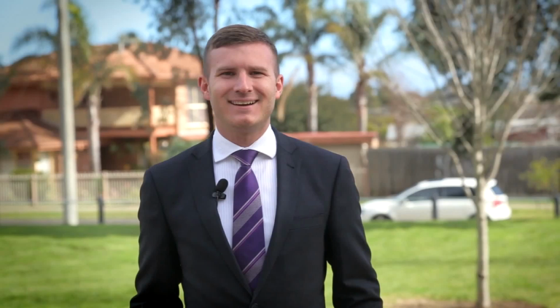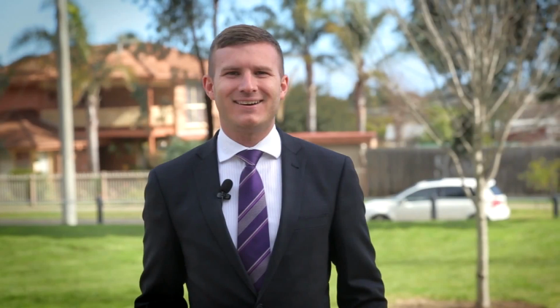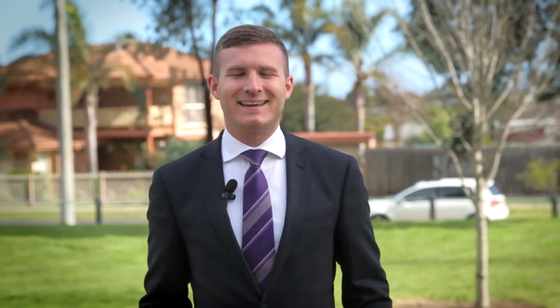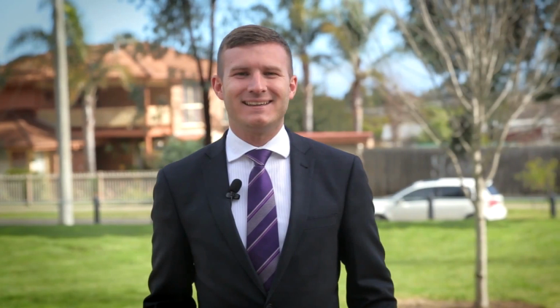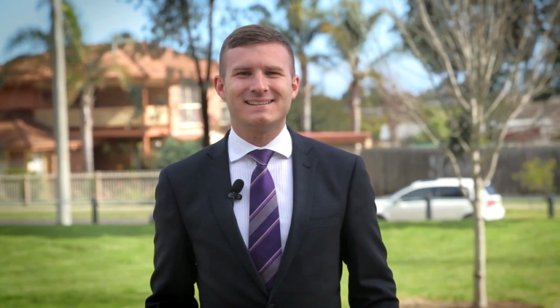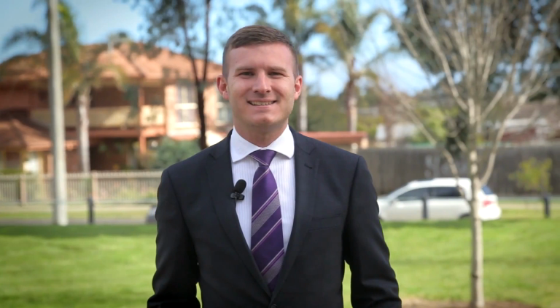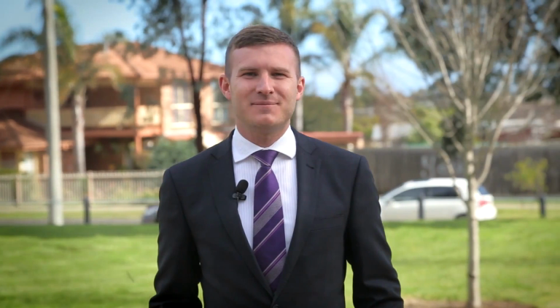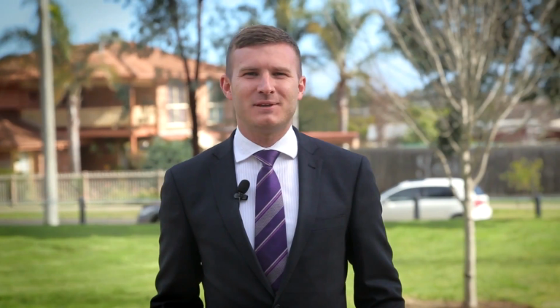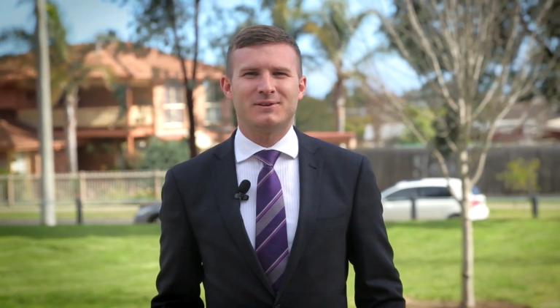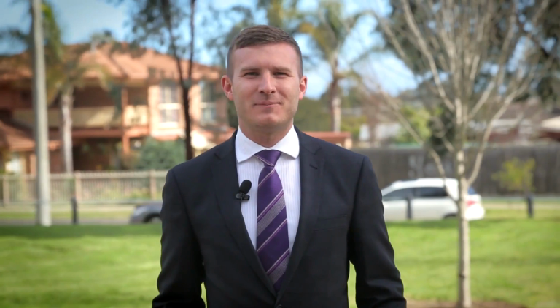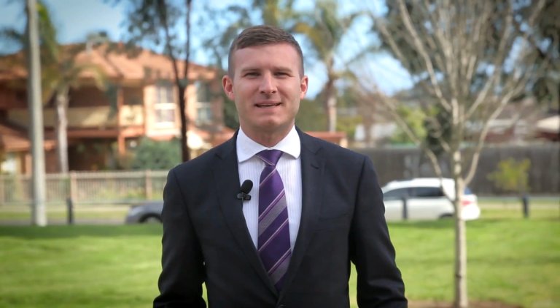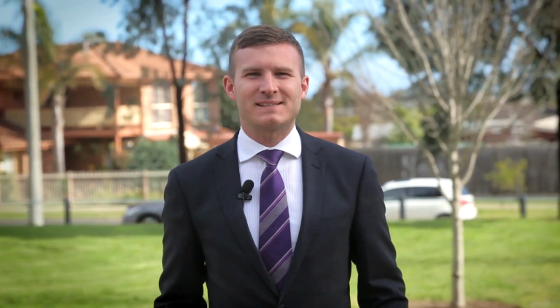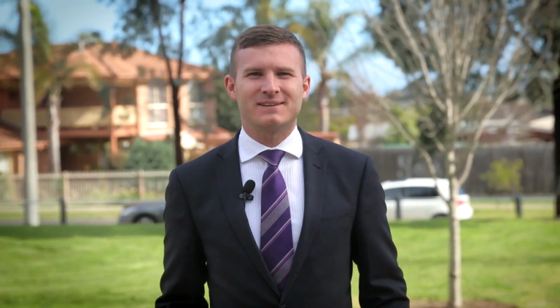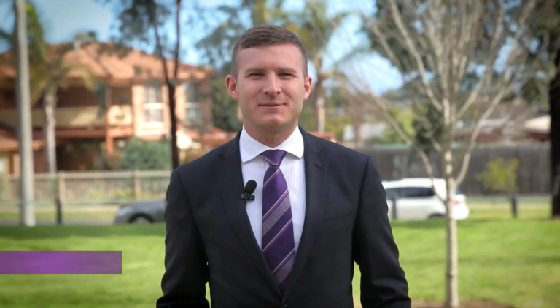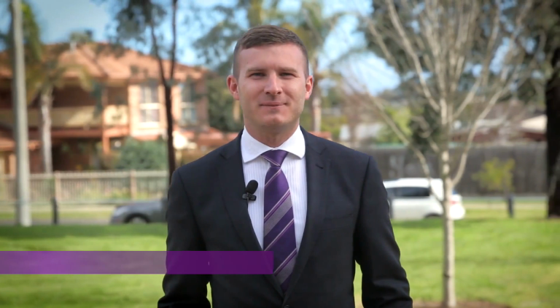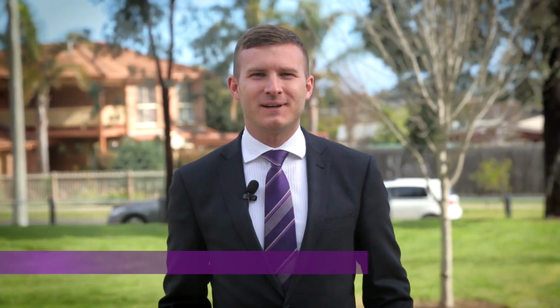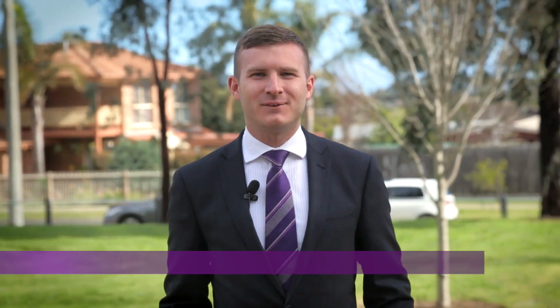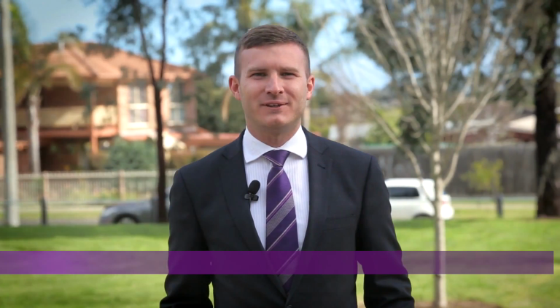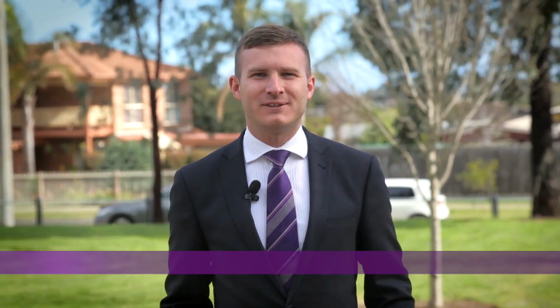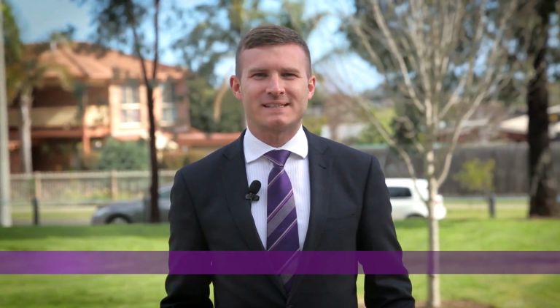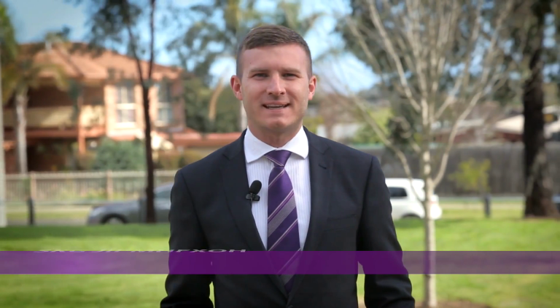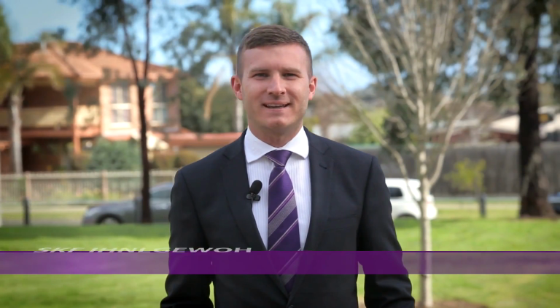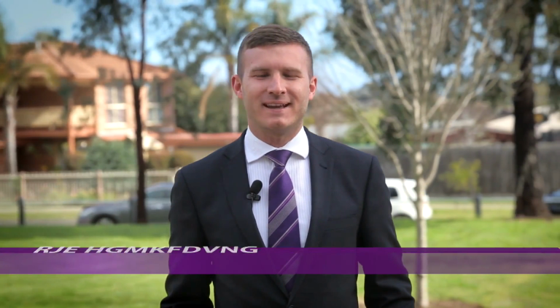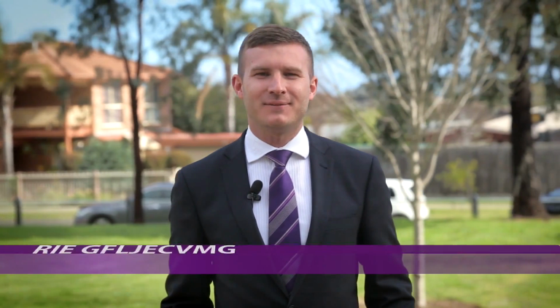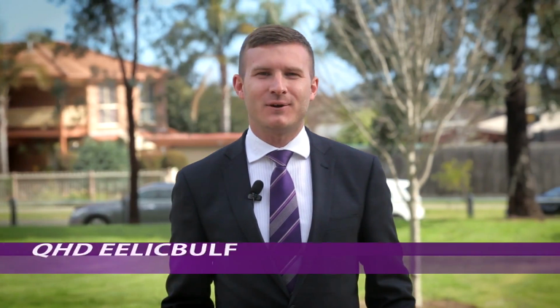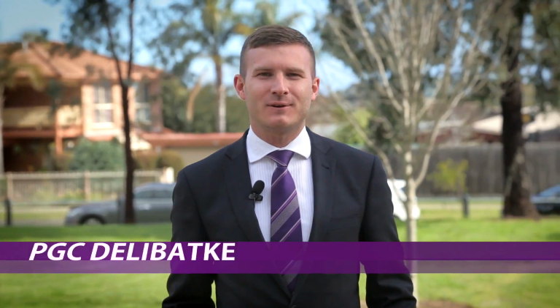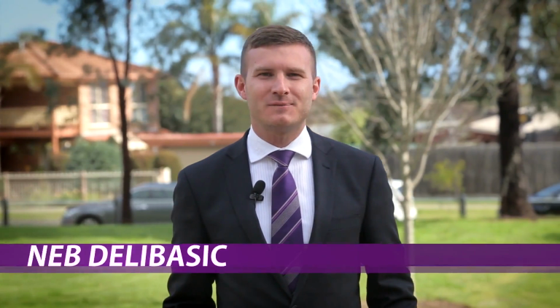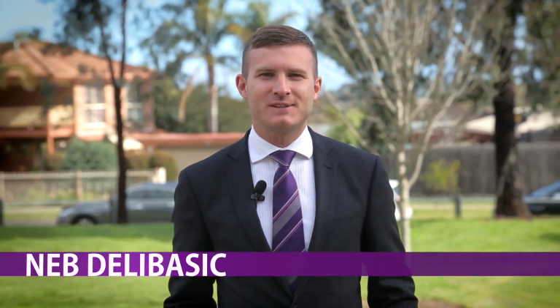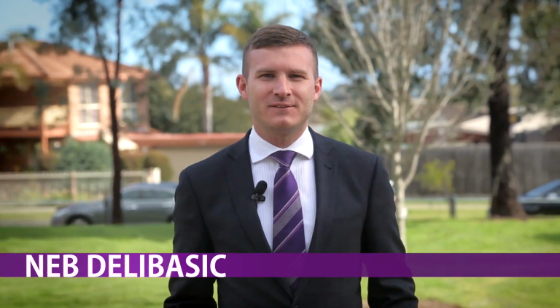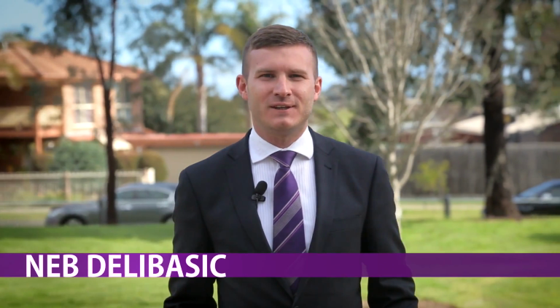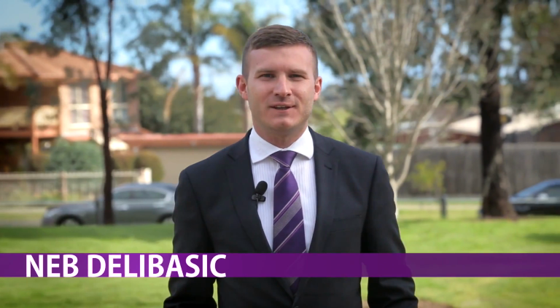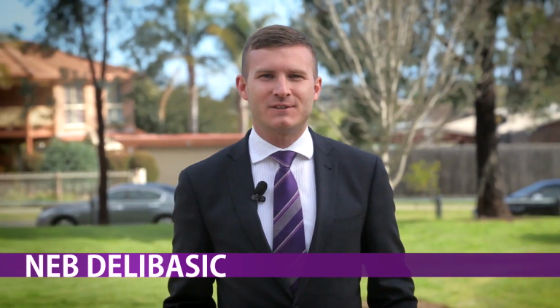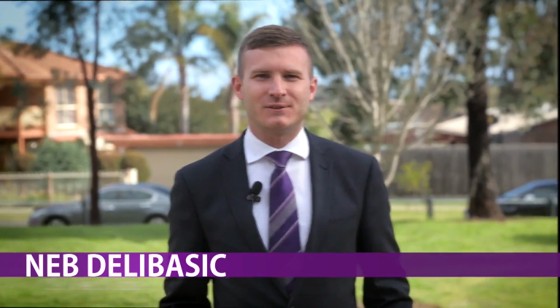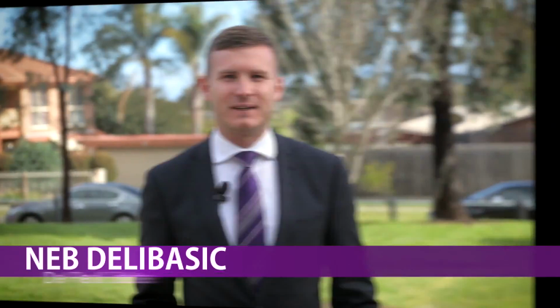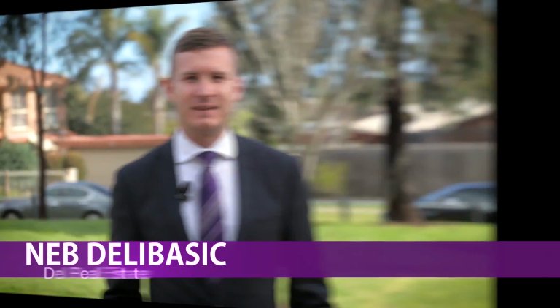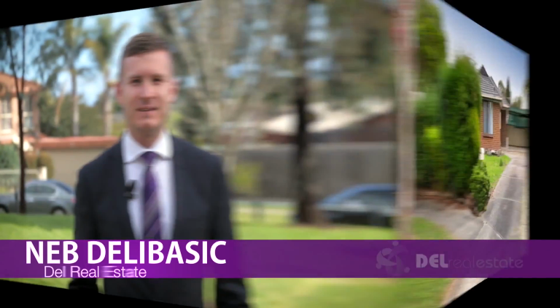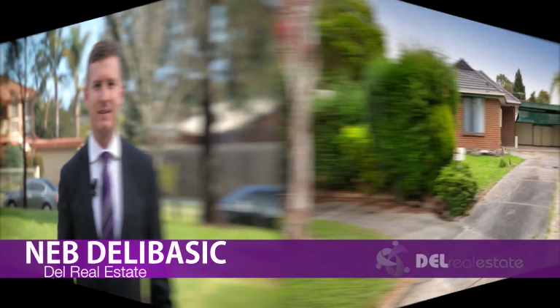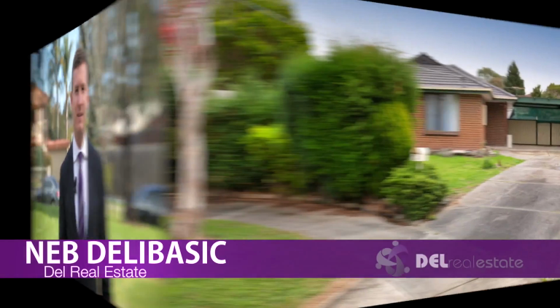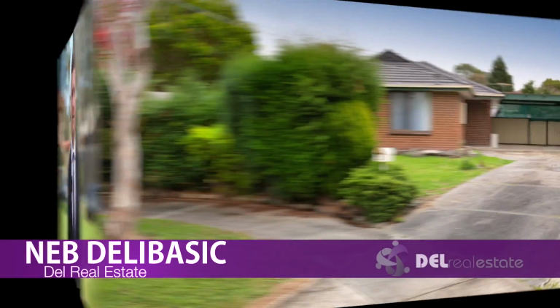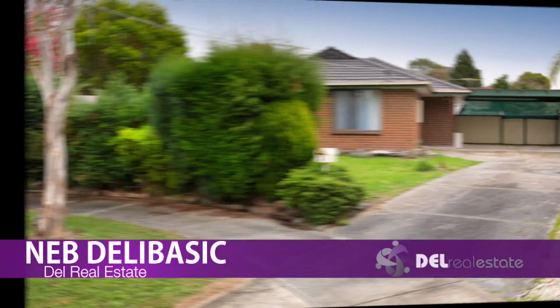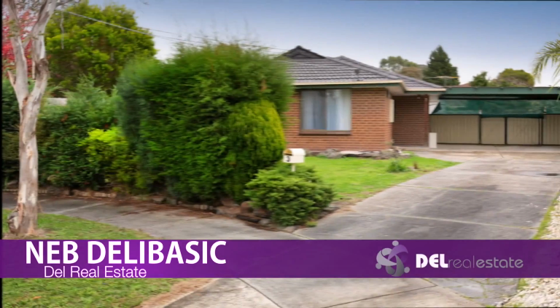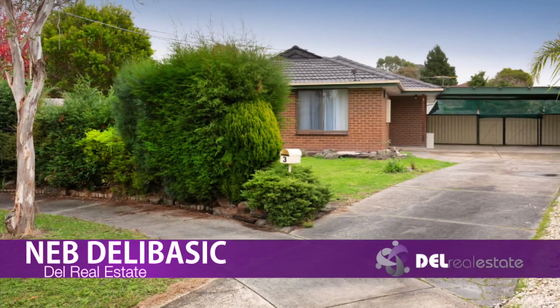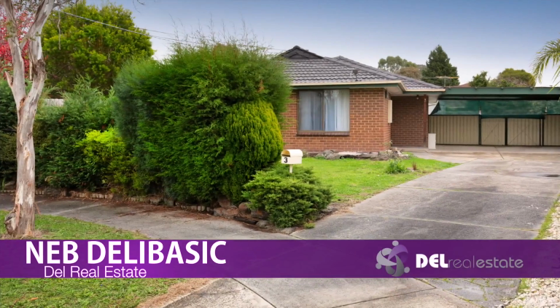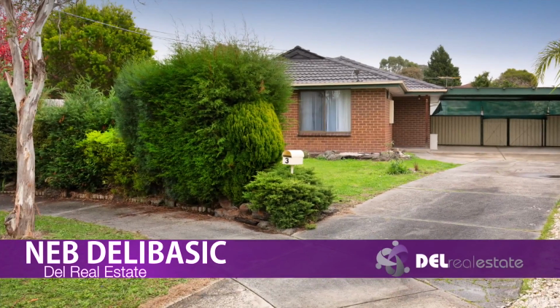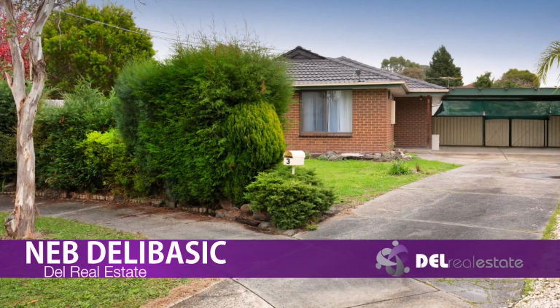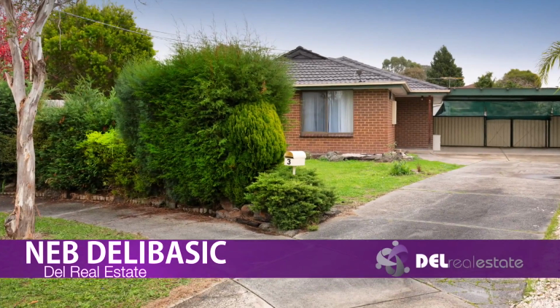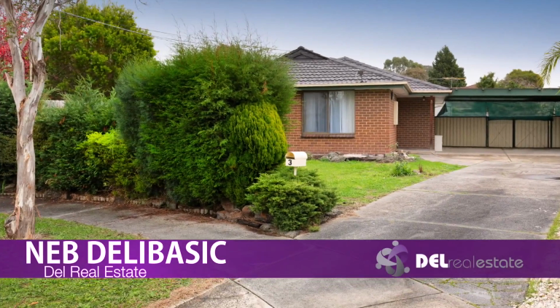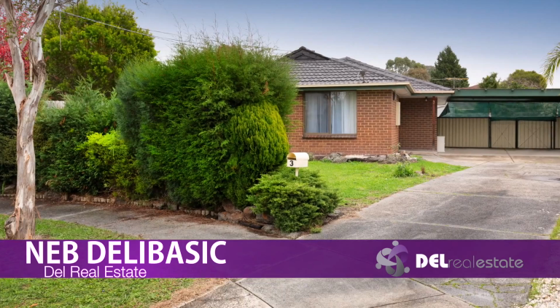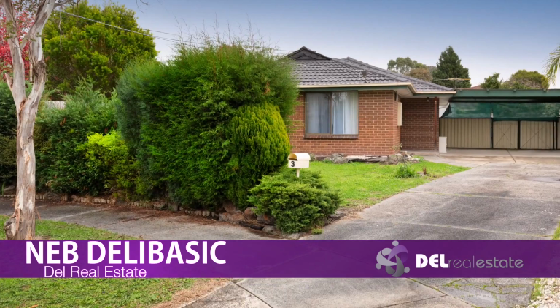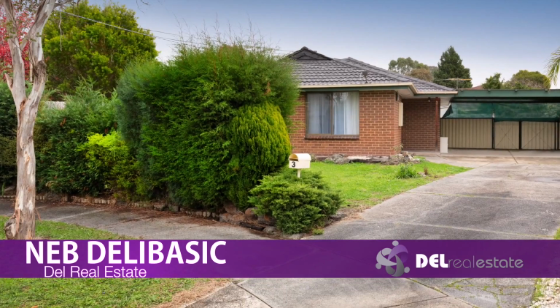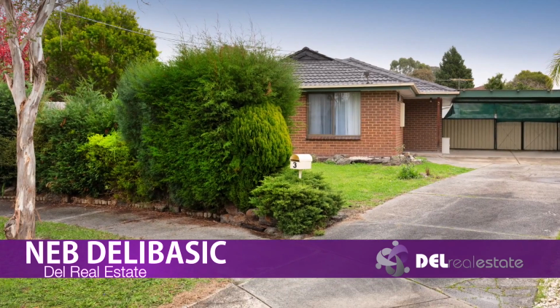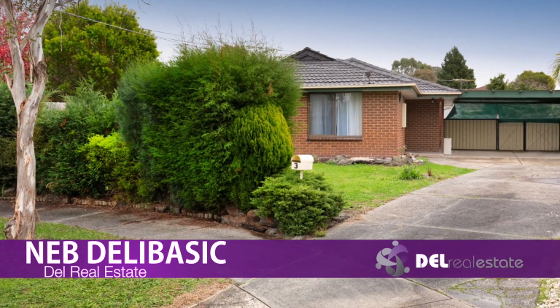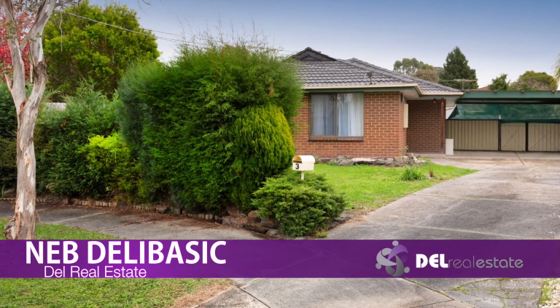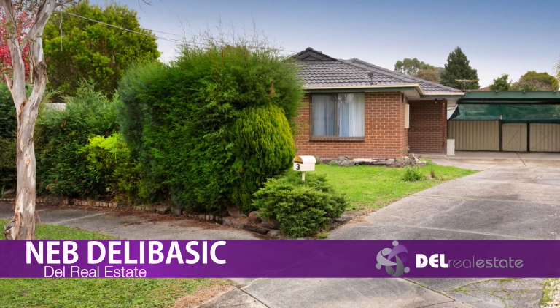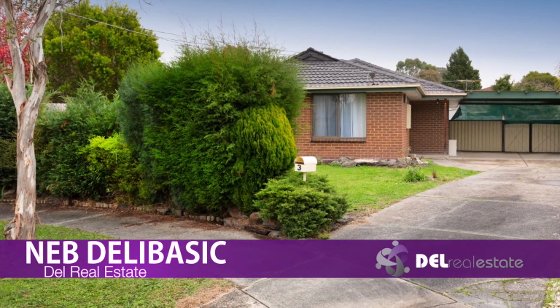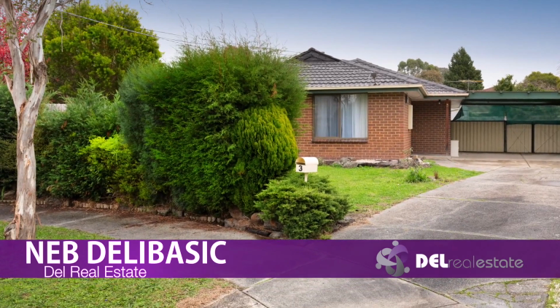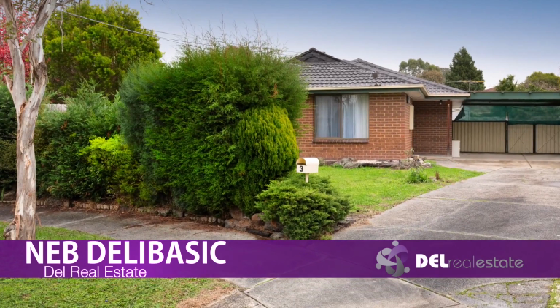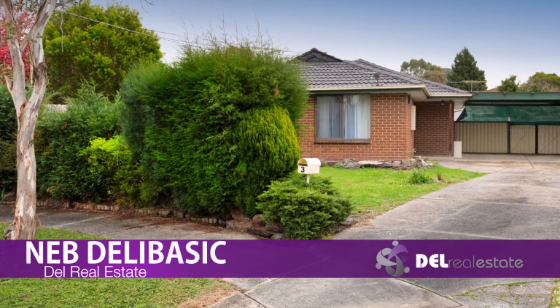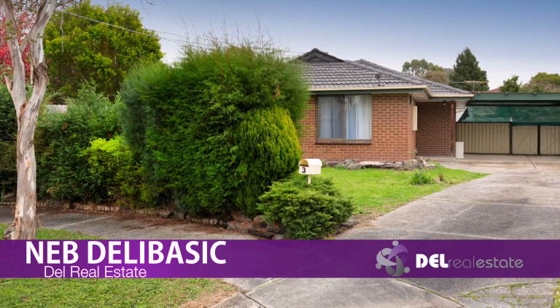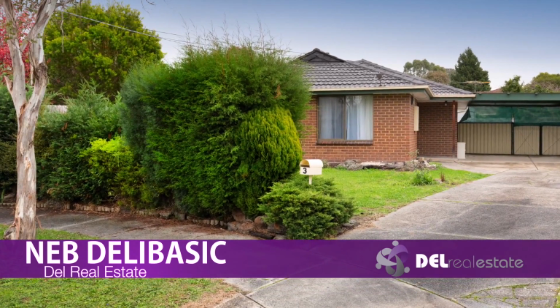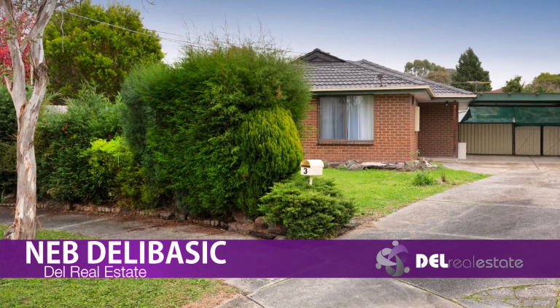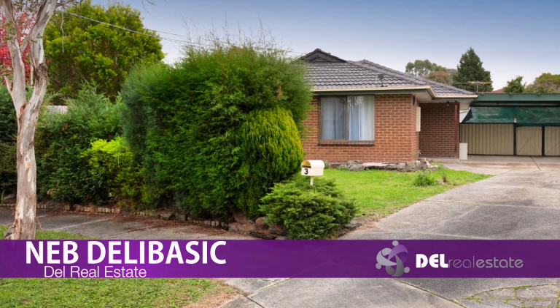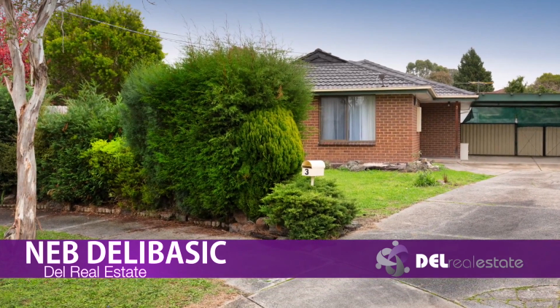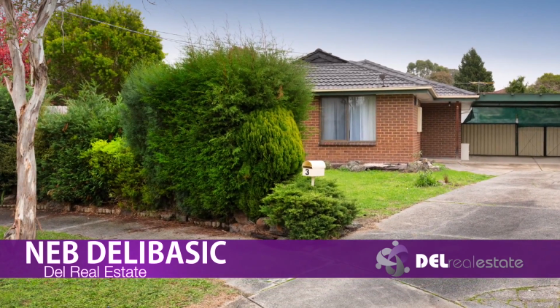Hi, it's Neb Delabasic from Dell Real Estate, and welcome to the video tour of number three Oaks Court in Dandenong.